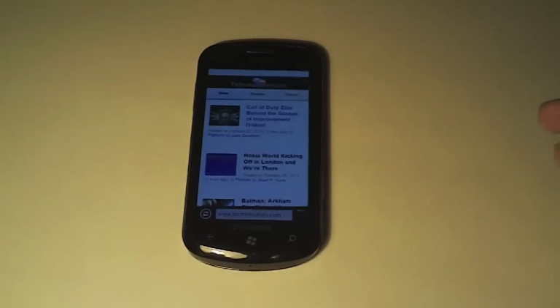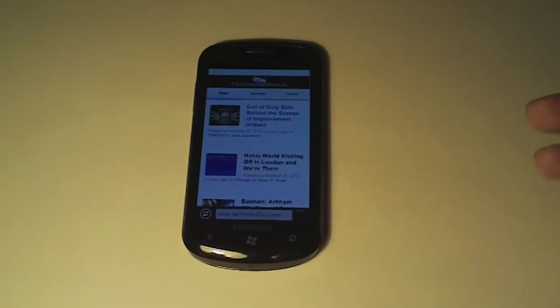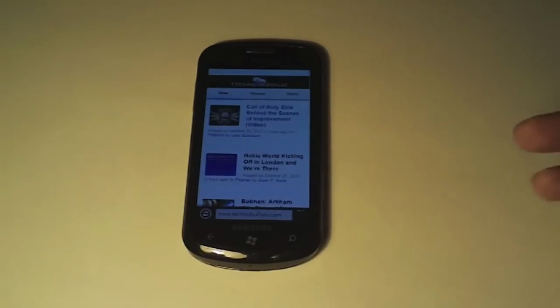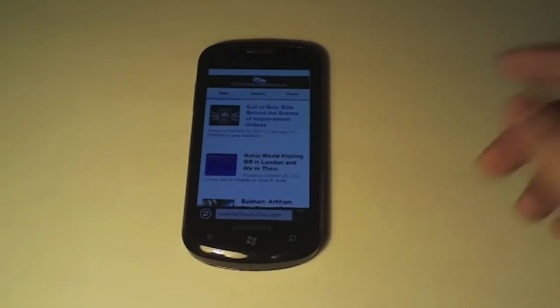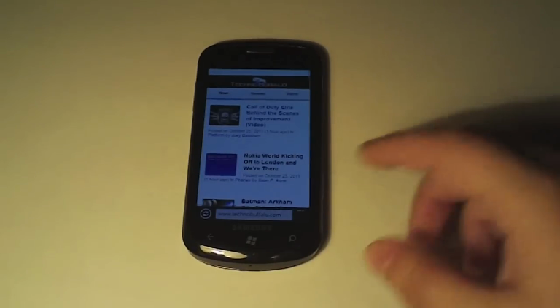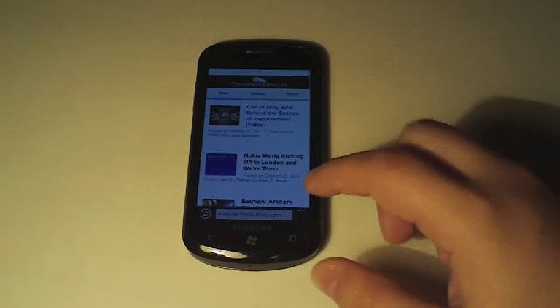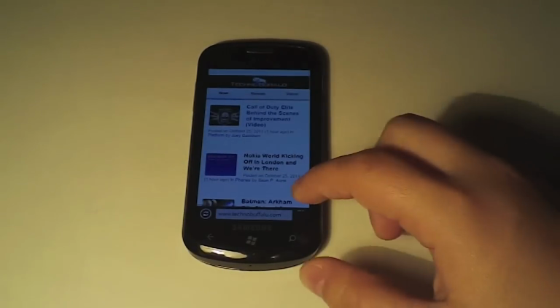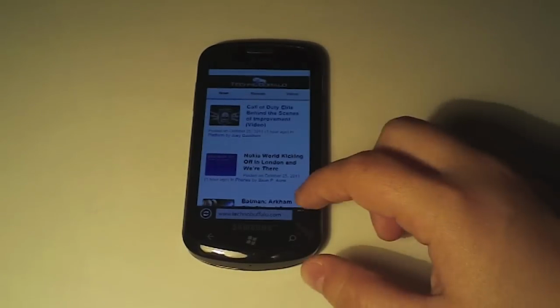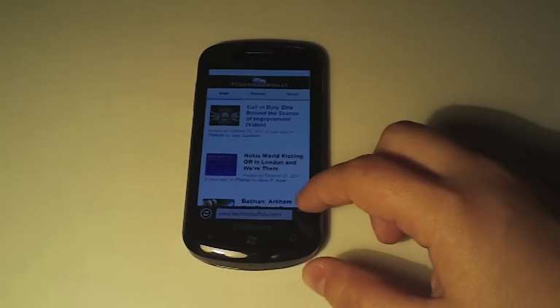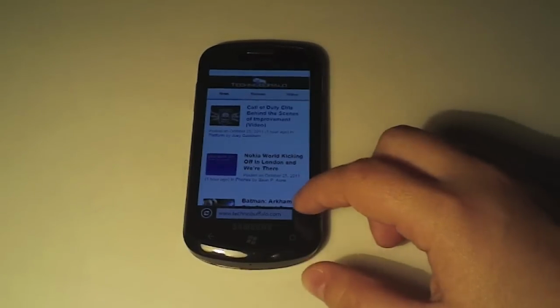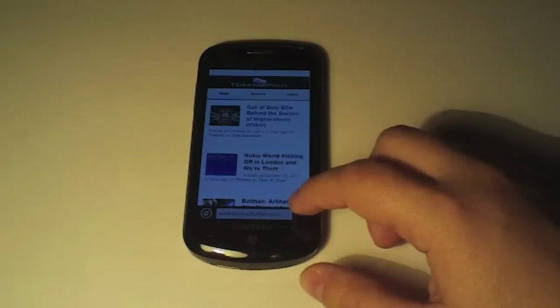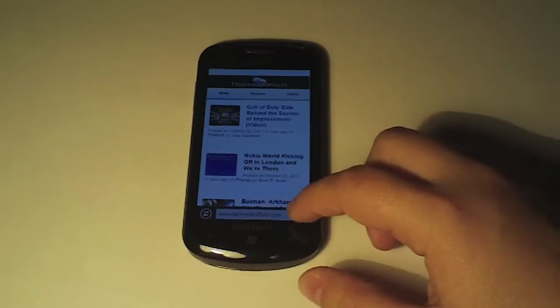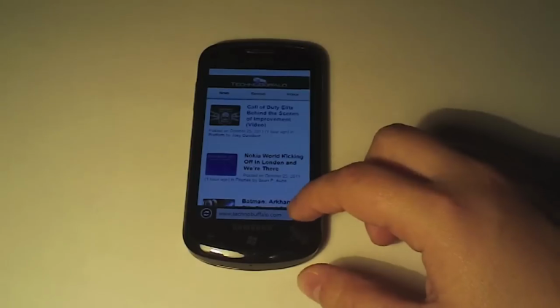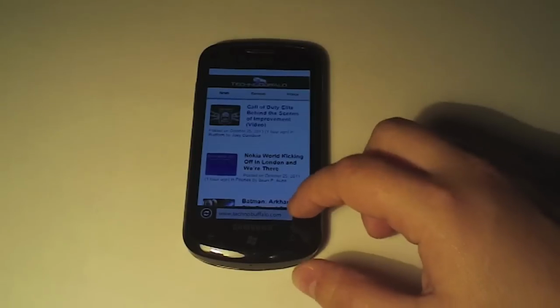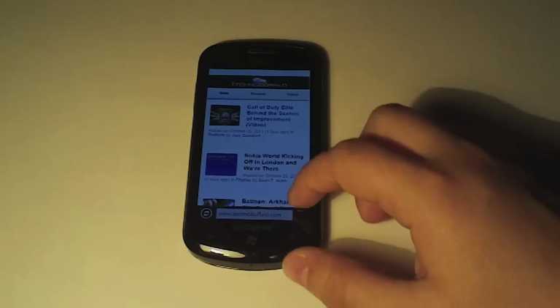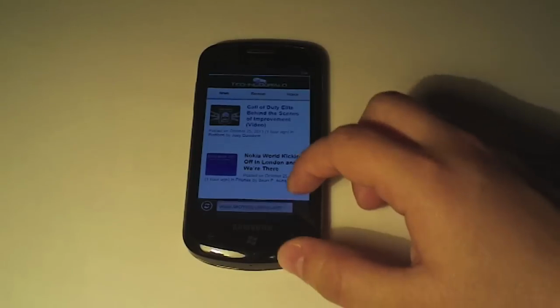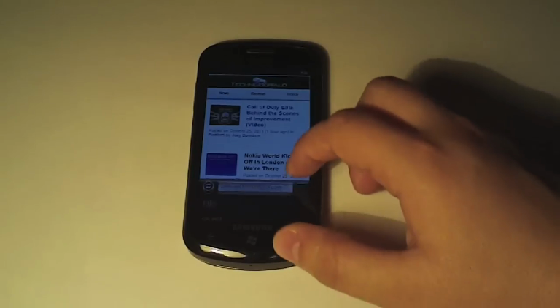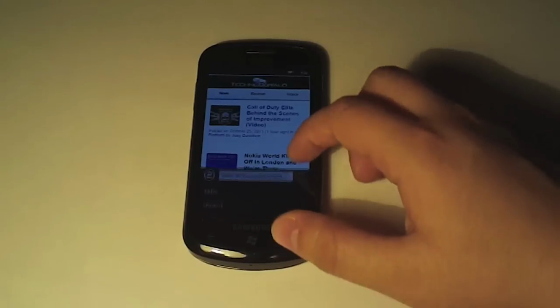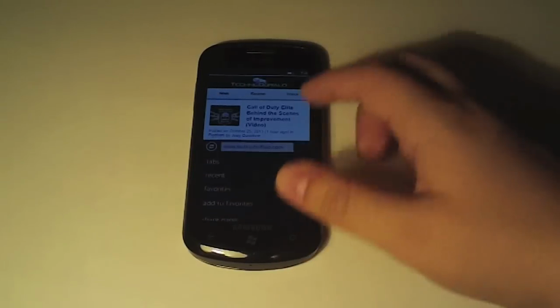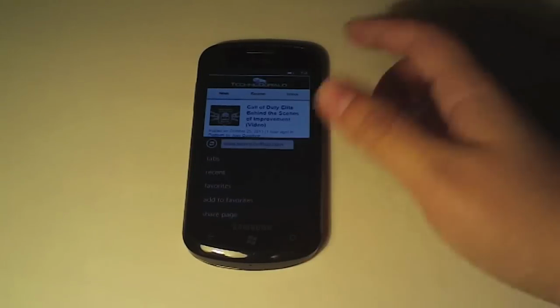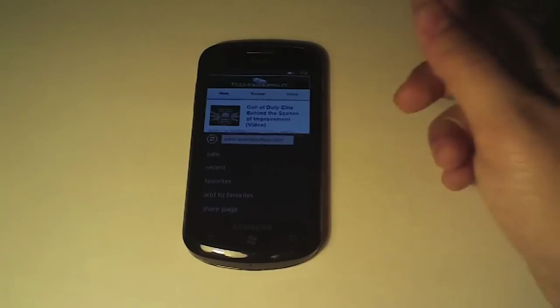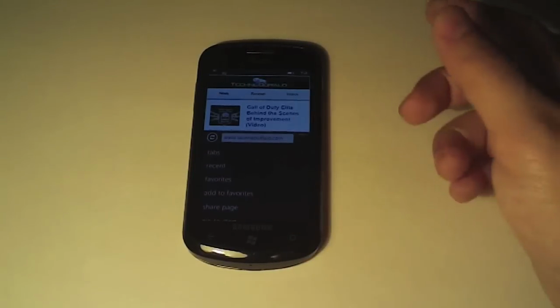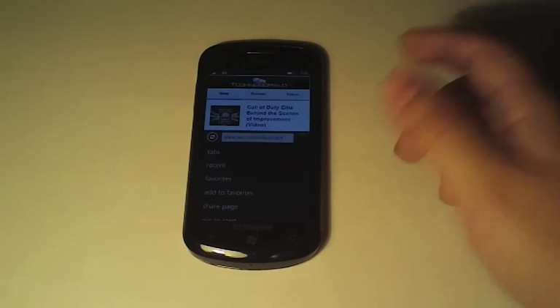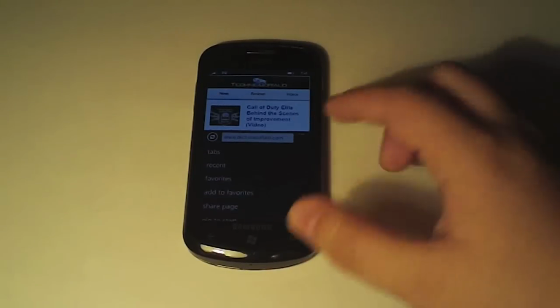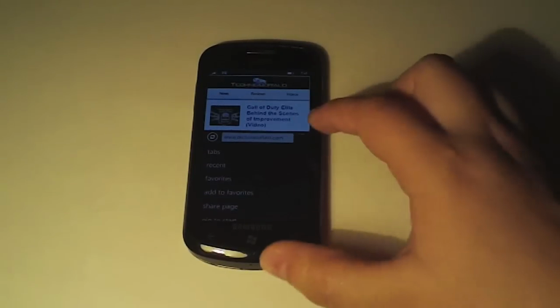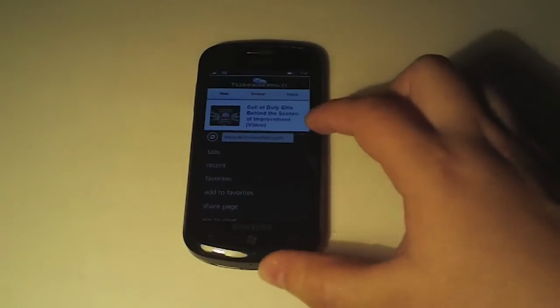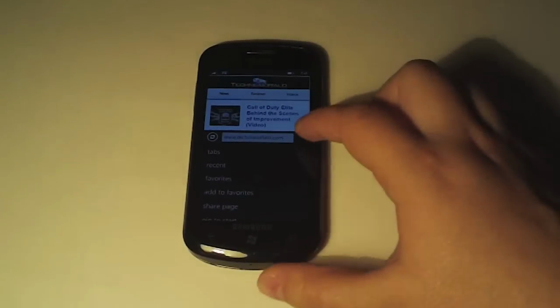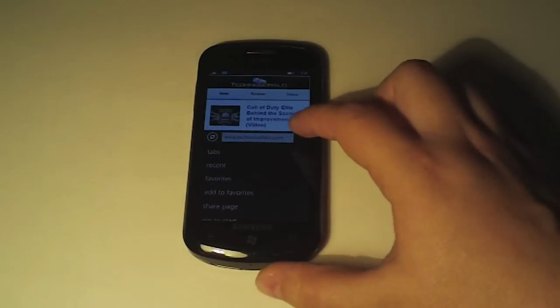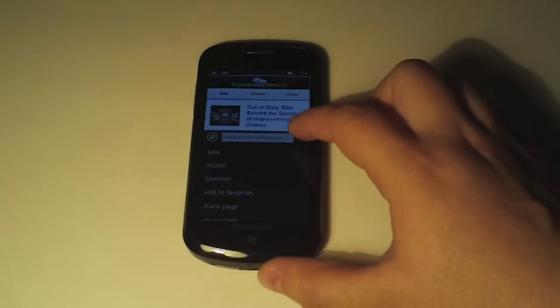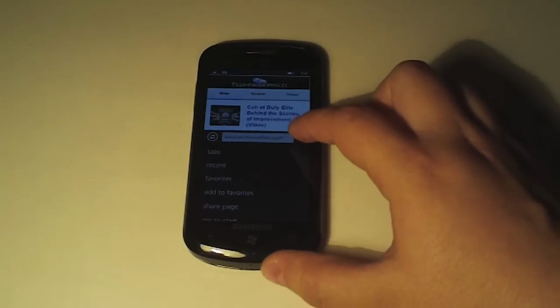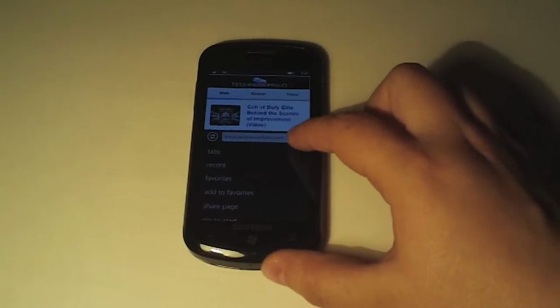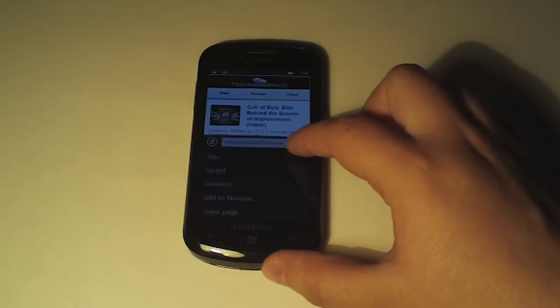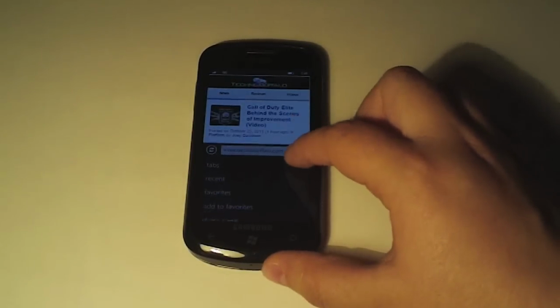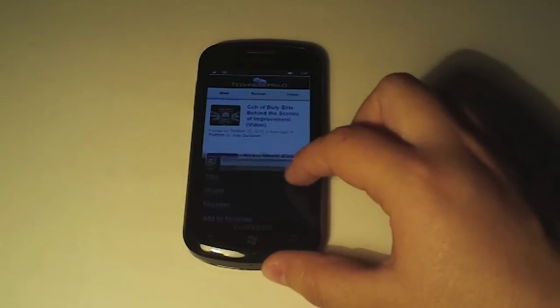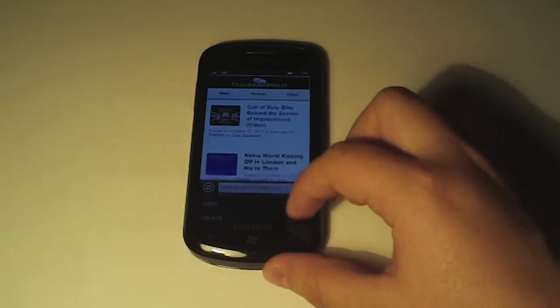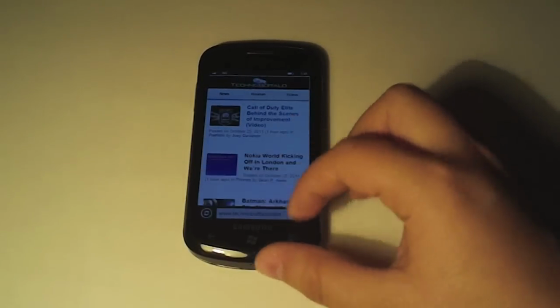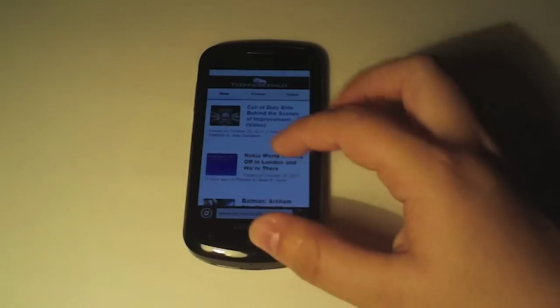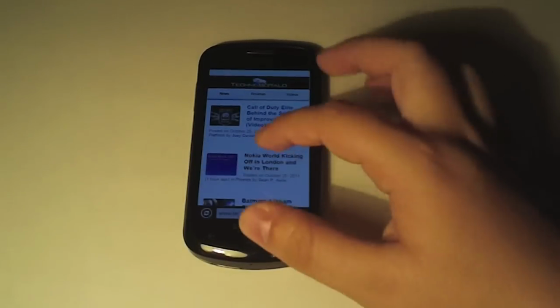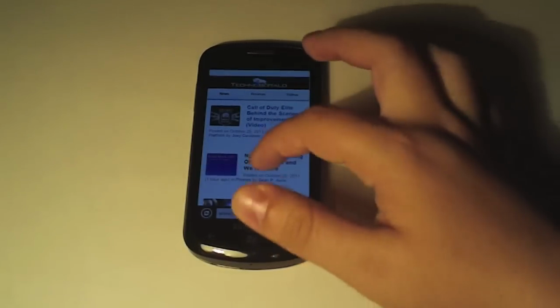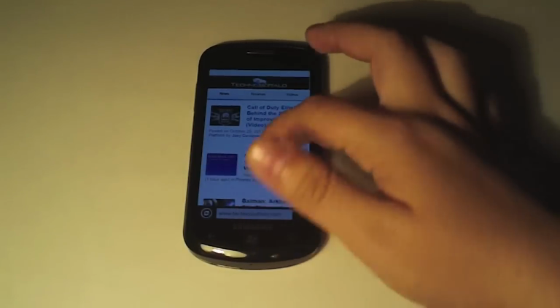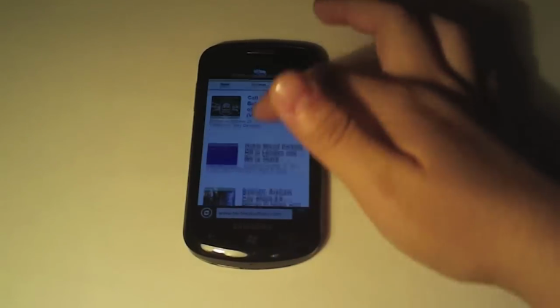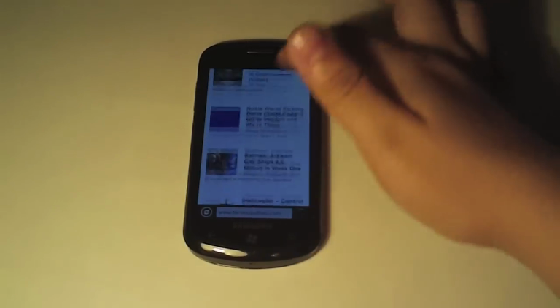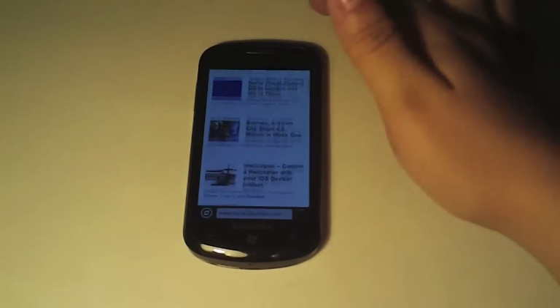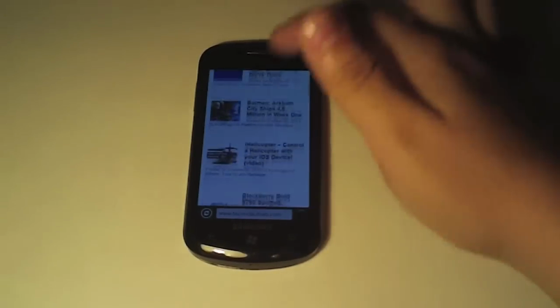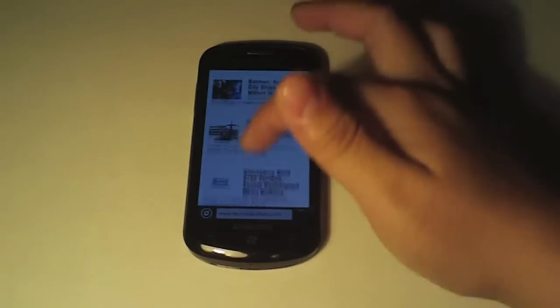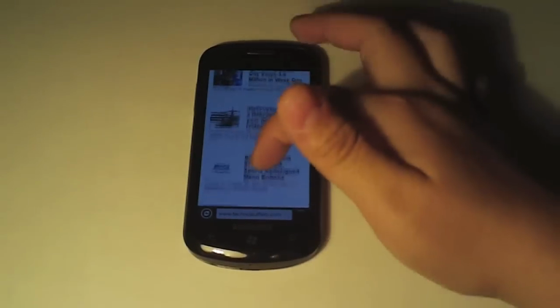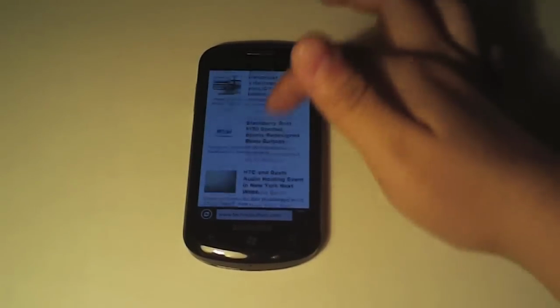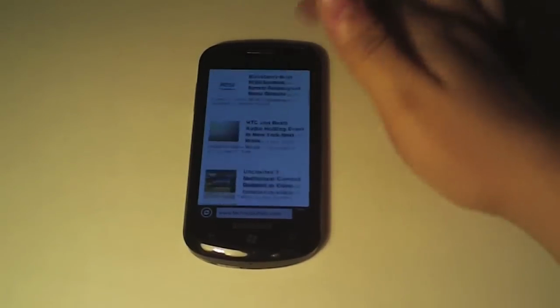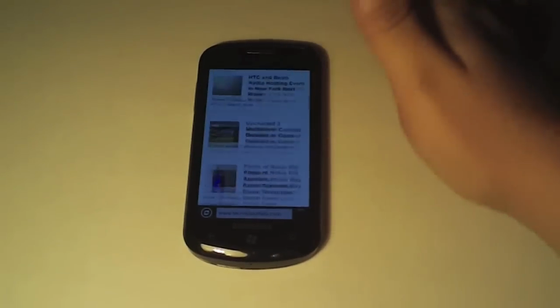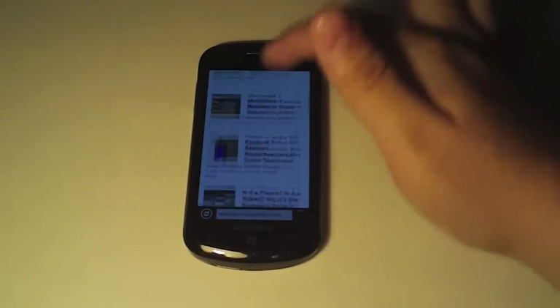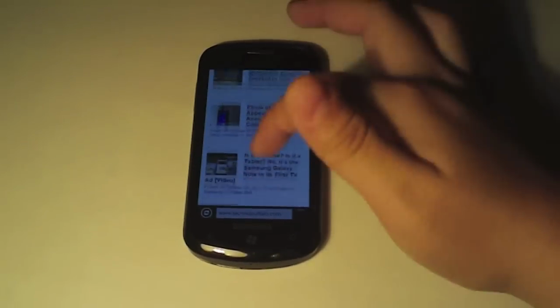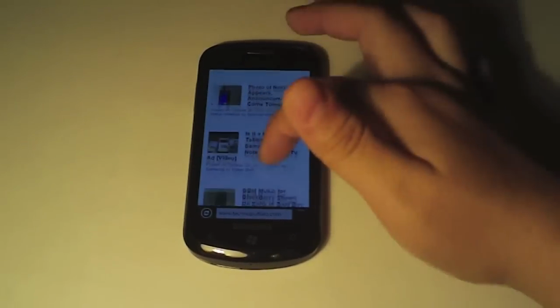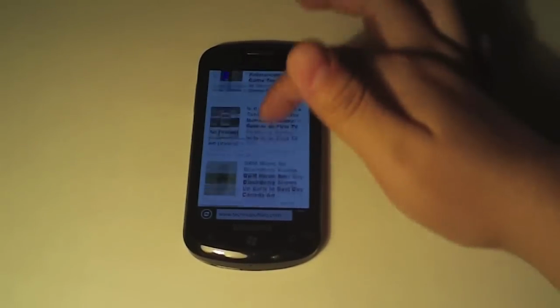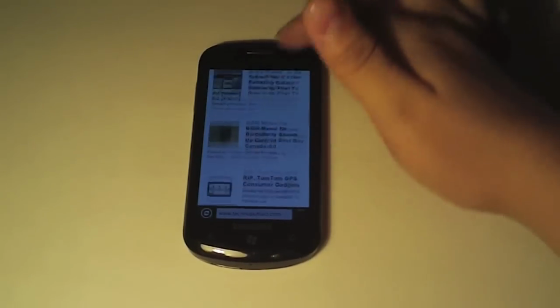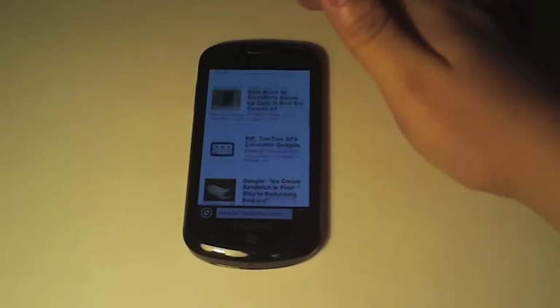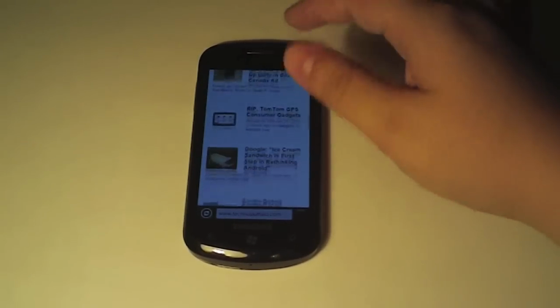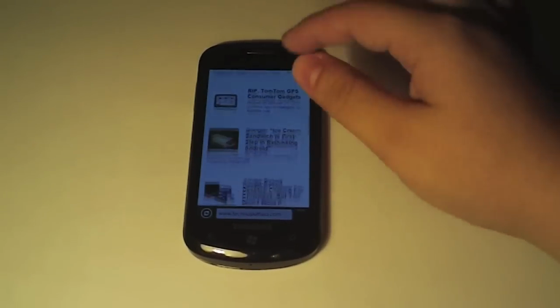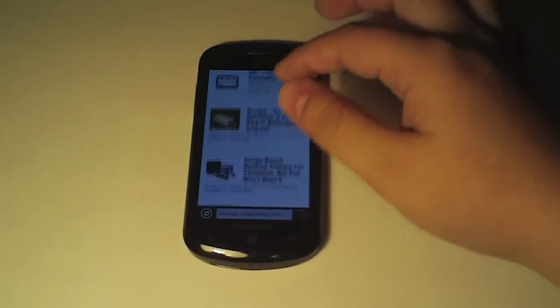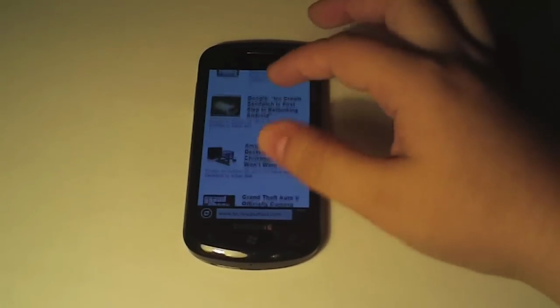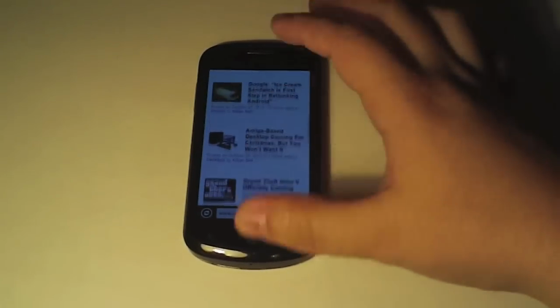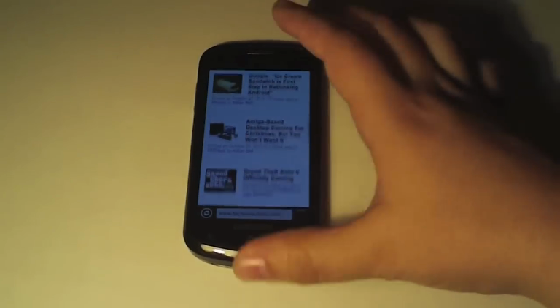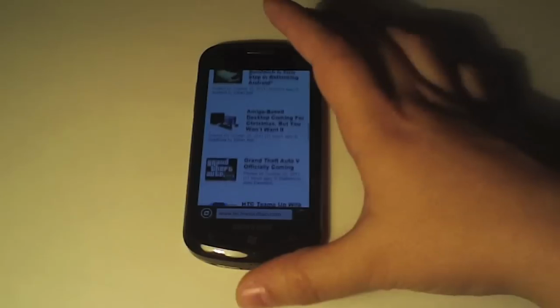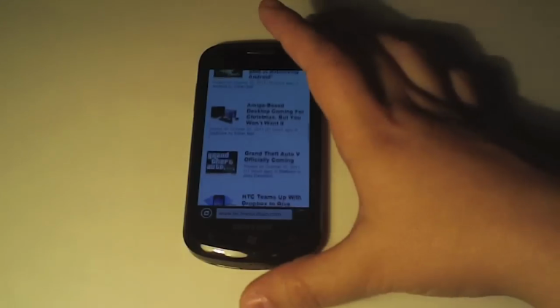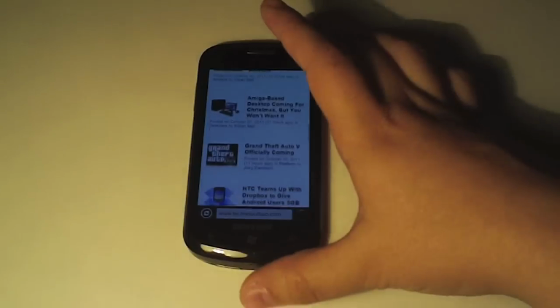Some other differences you'll notice are in the web browser — the chrome bar is now on the bottom, where it used to be on the top, and it does seem to be really smooth, just like it was before.